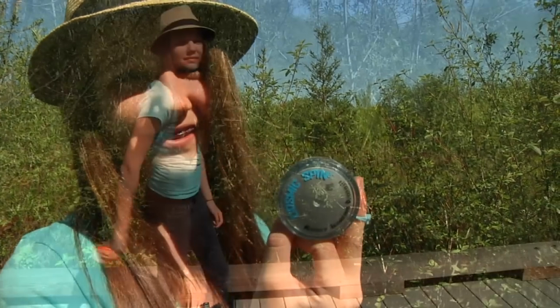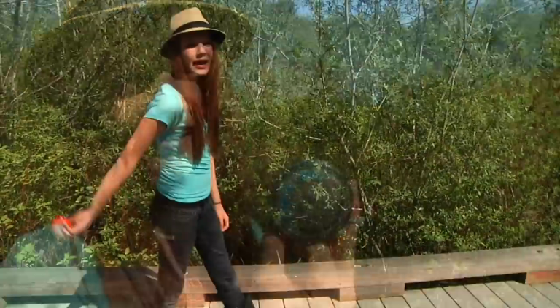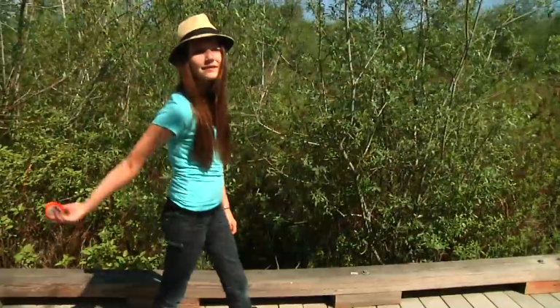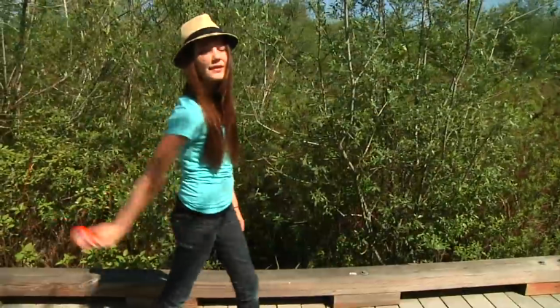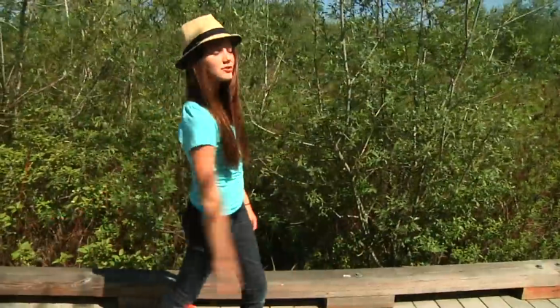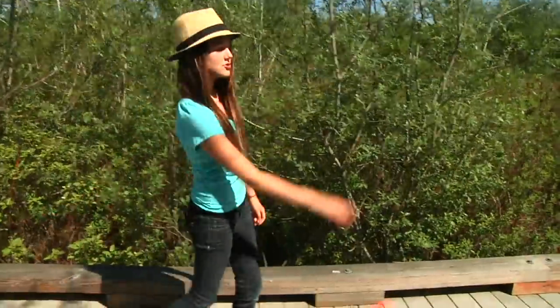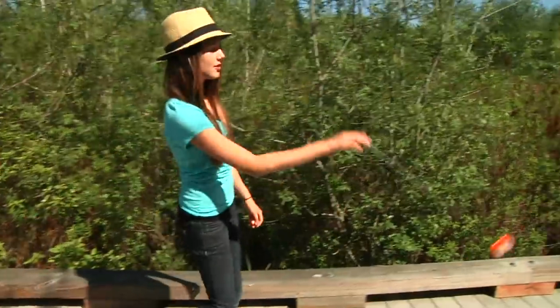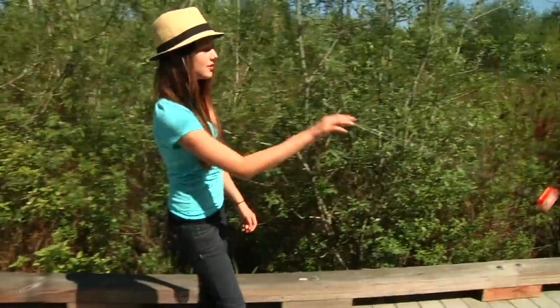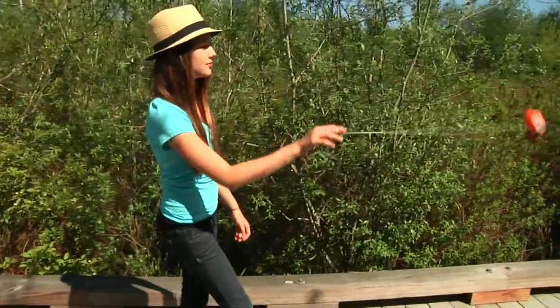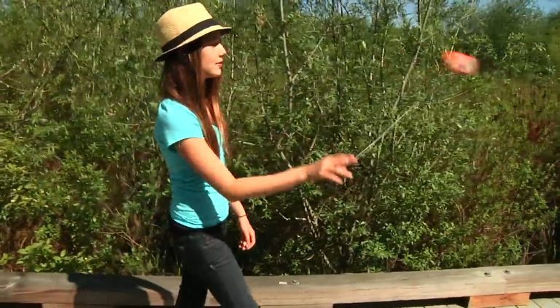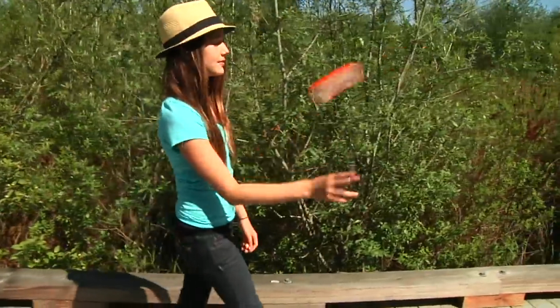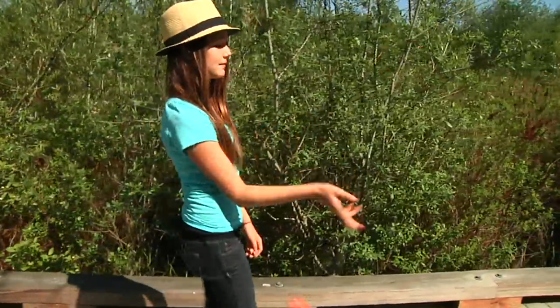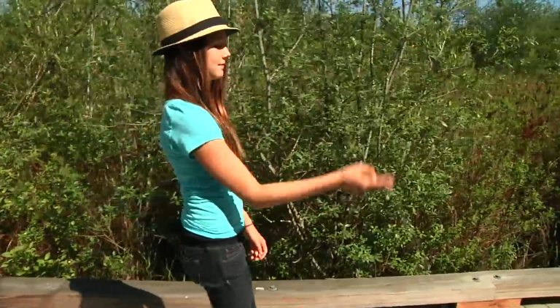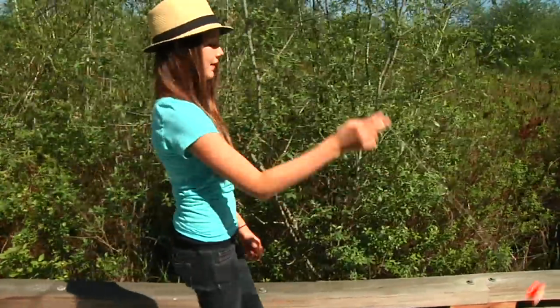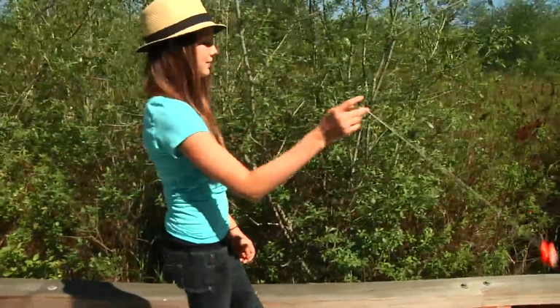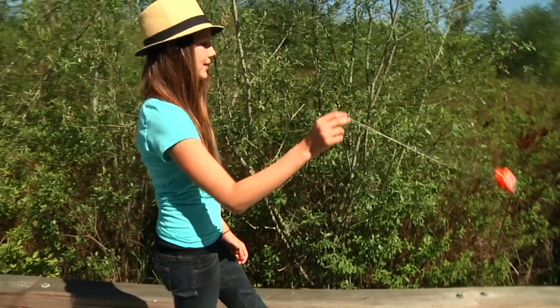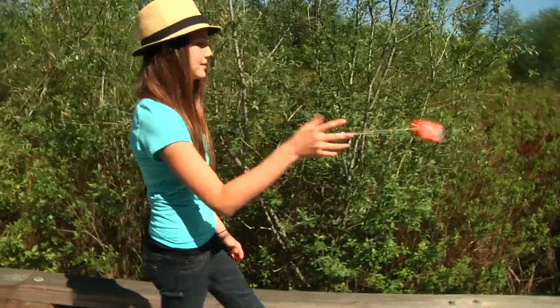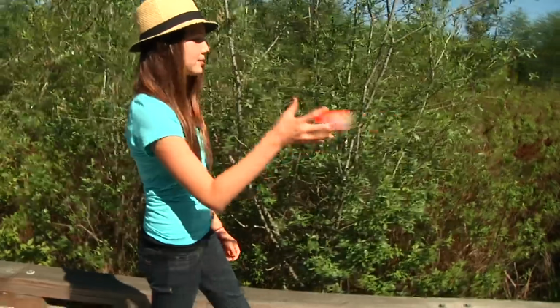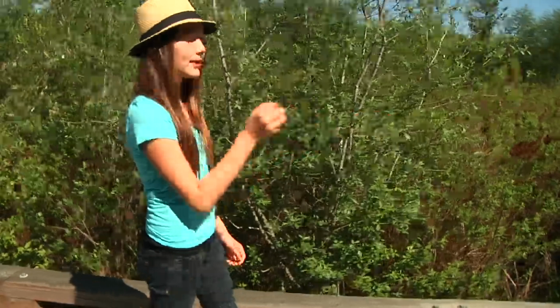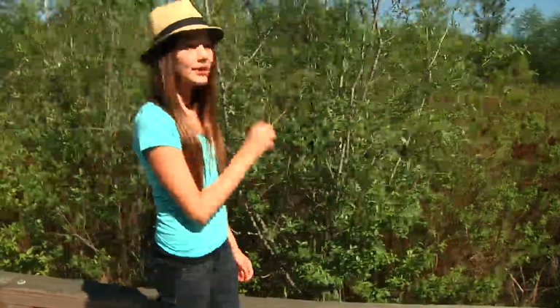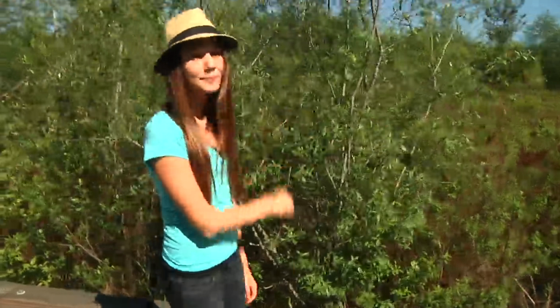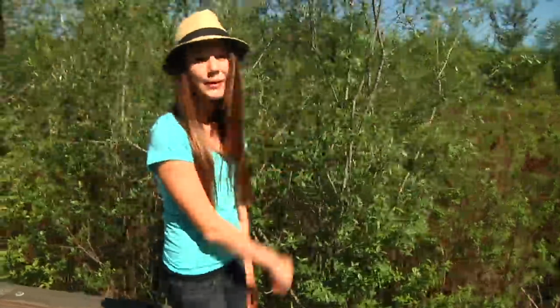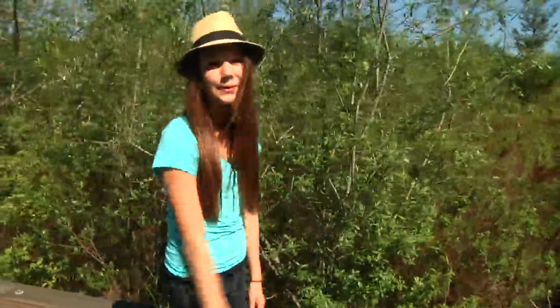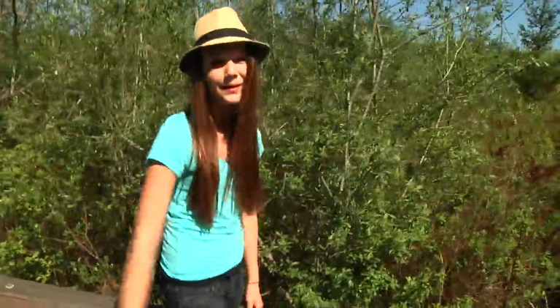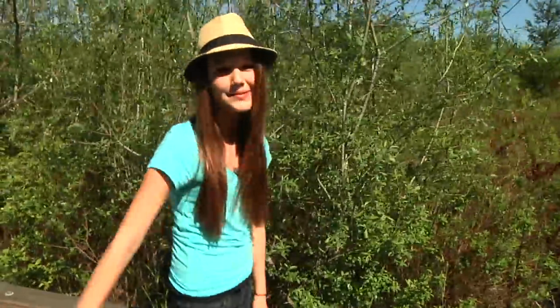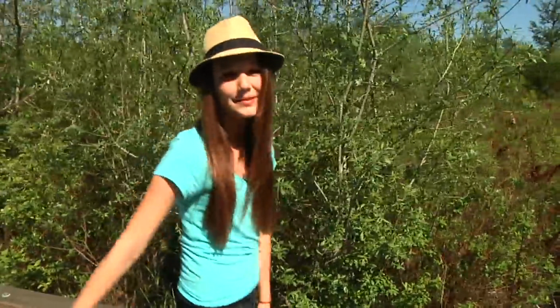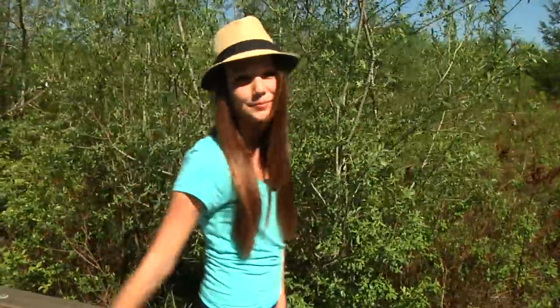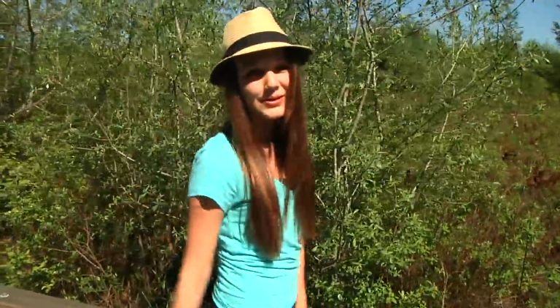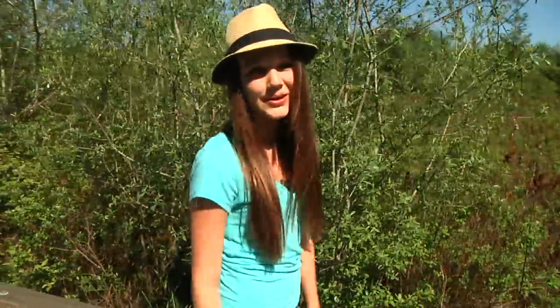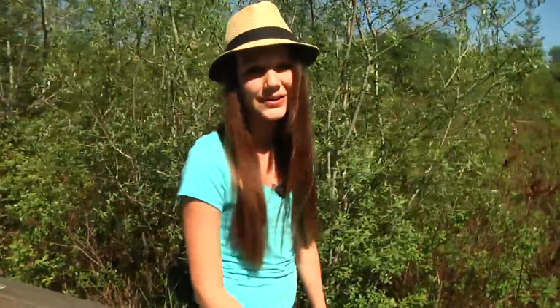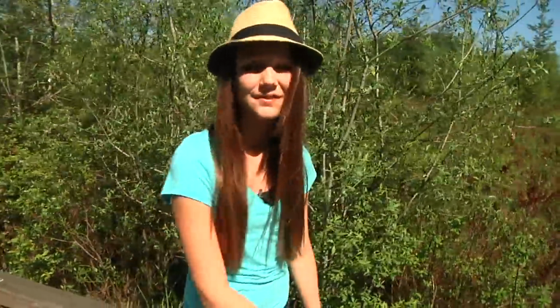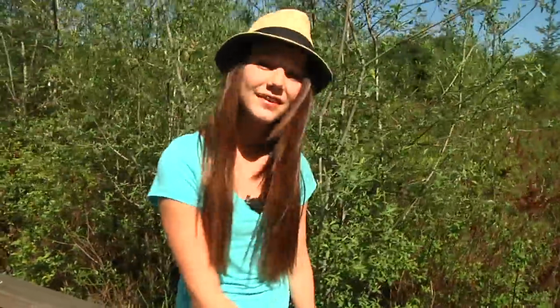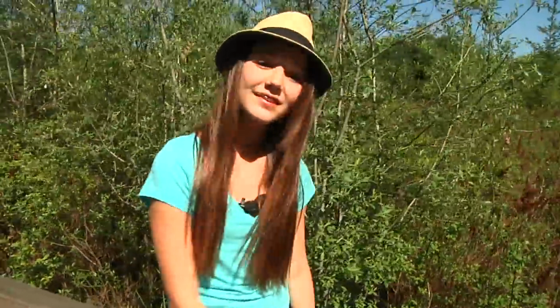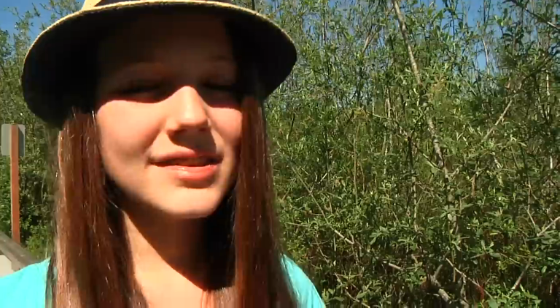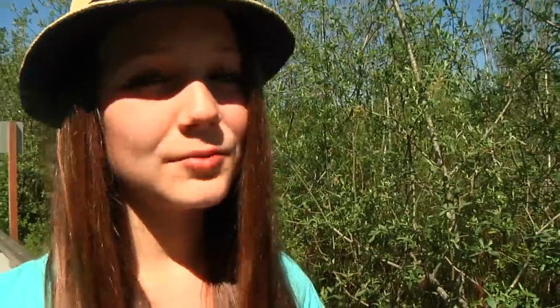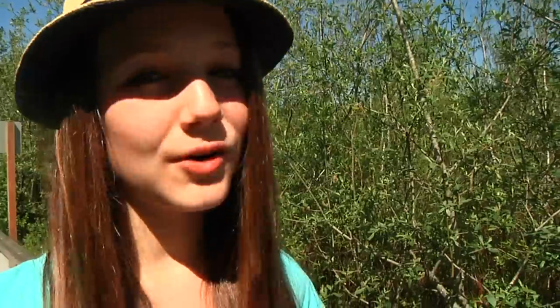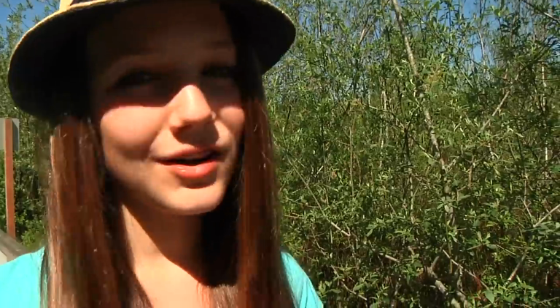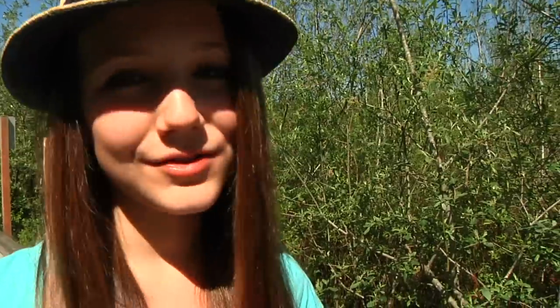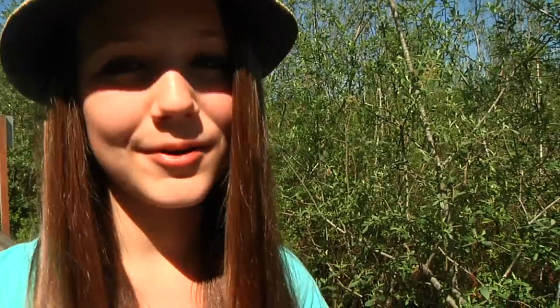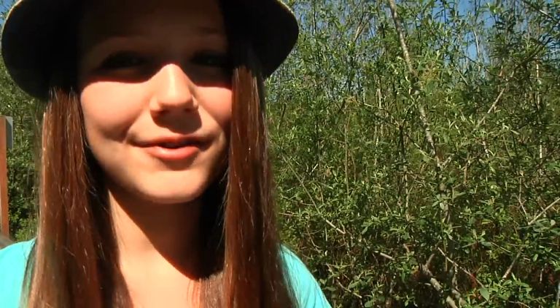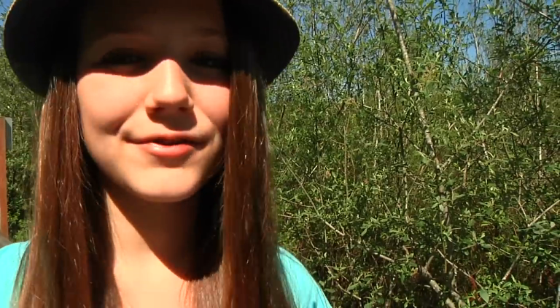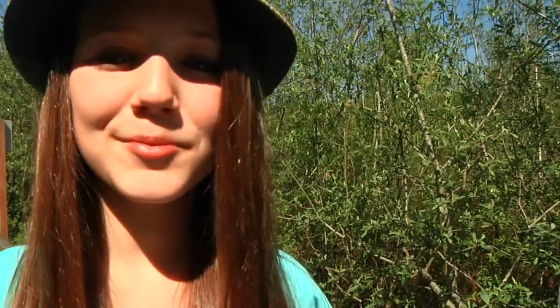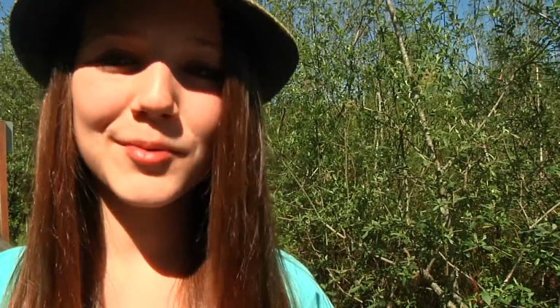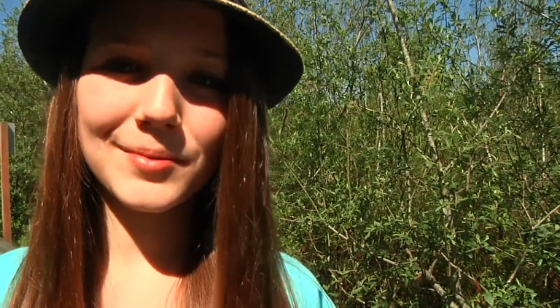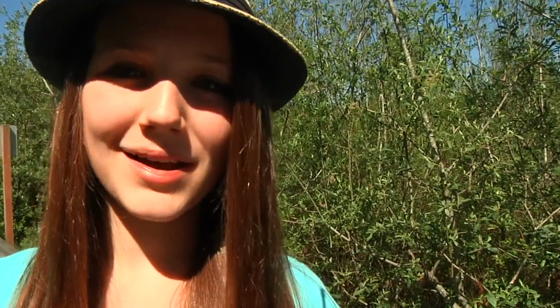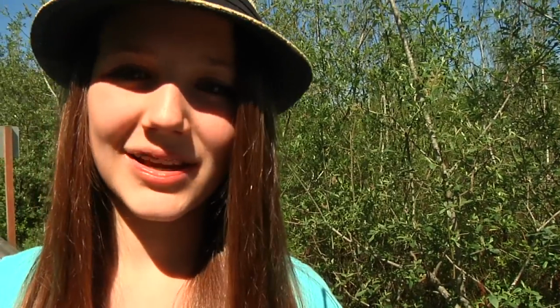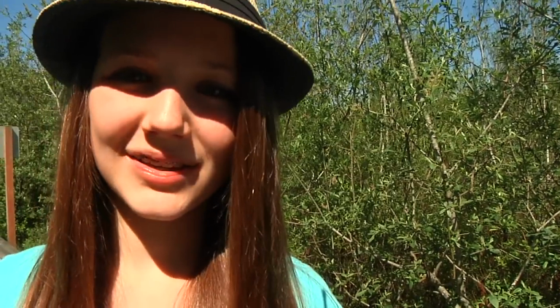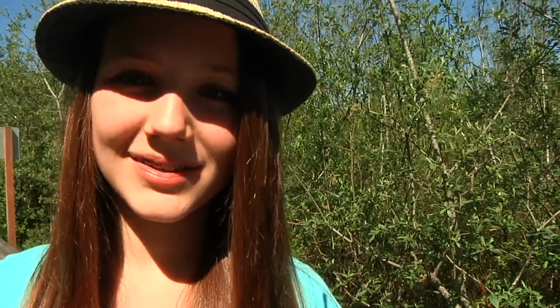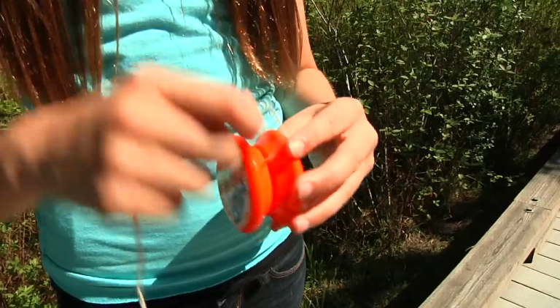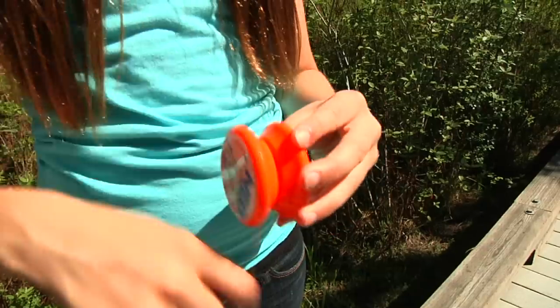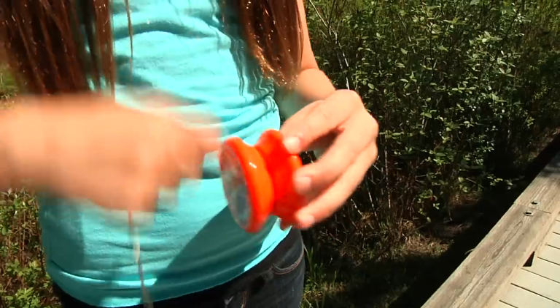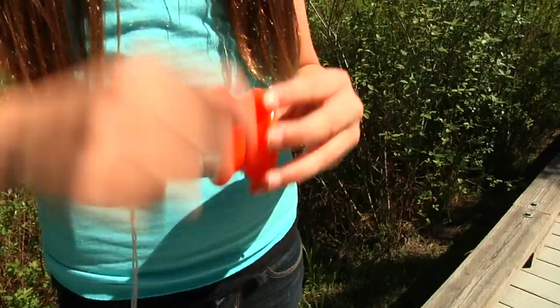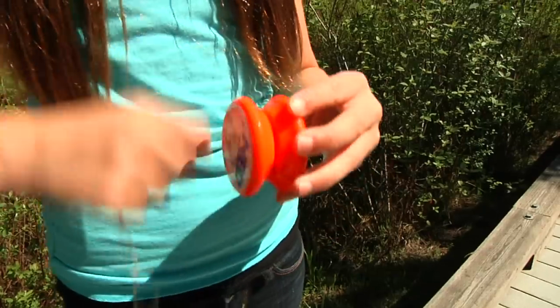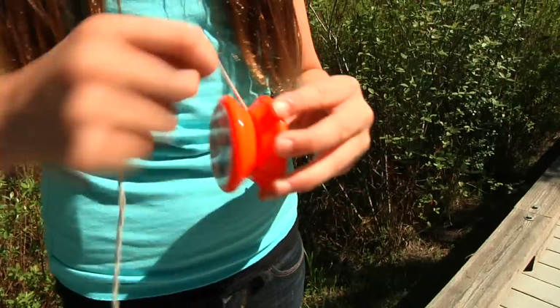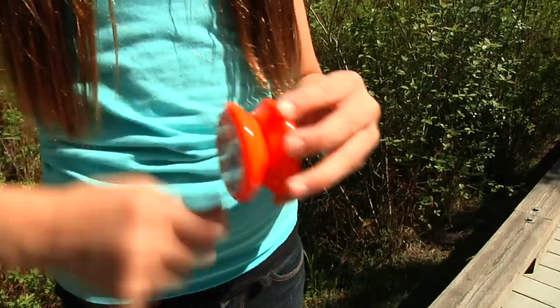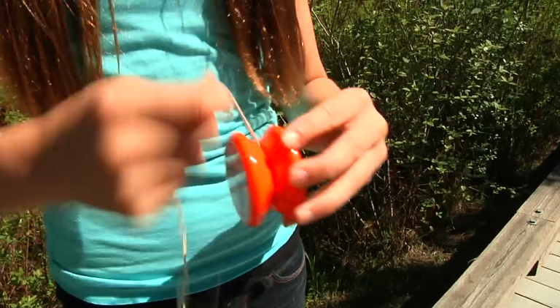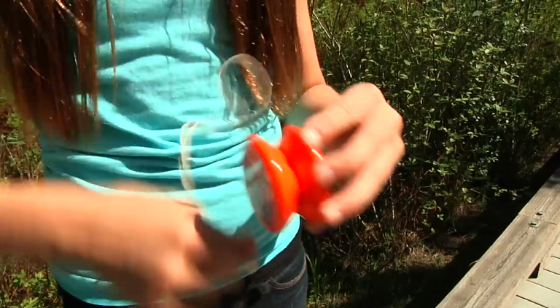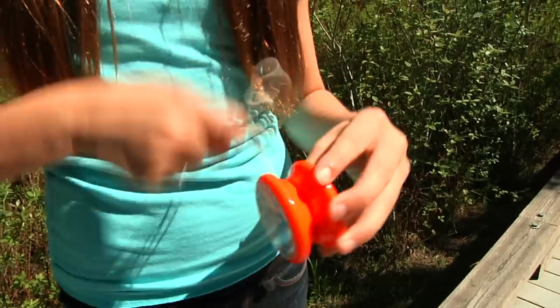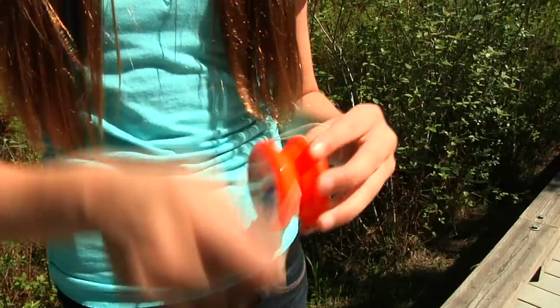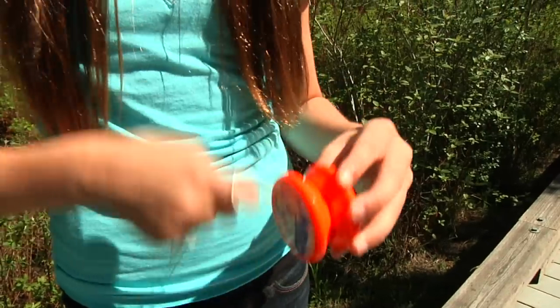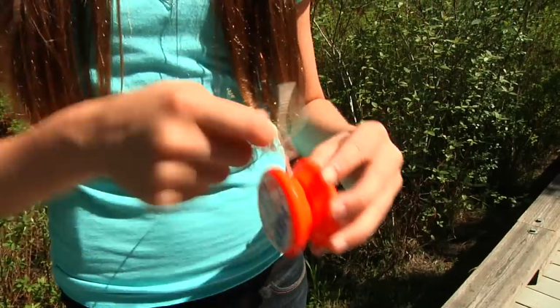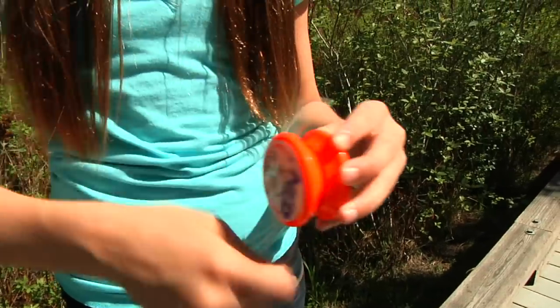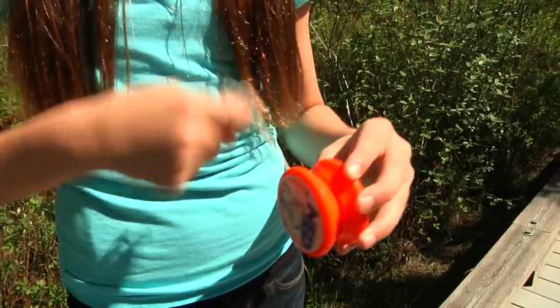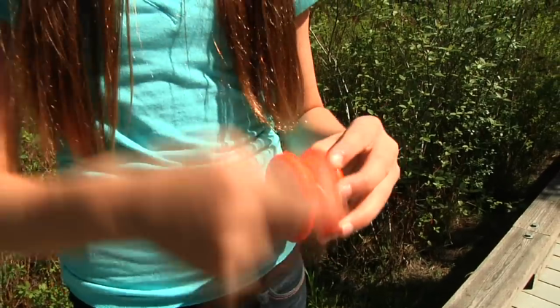Now I'd like to show you some fun ways to wind up a non-sleeping yo-yo. This will also work for a boomerang. This is called a simple wind.